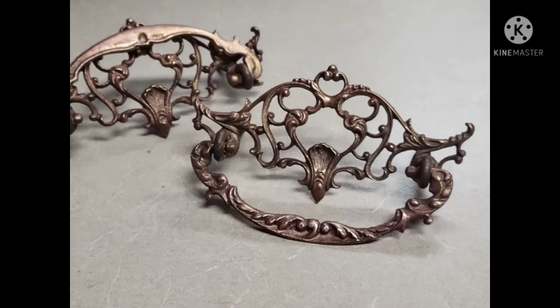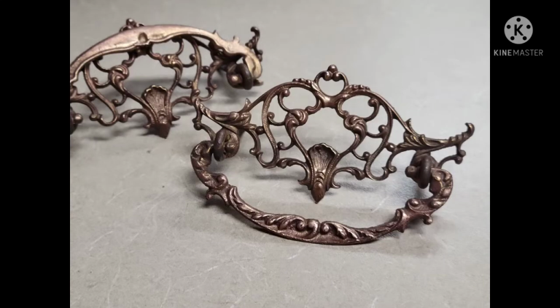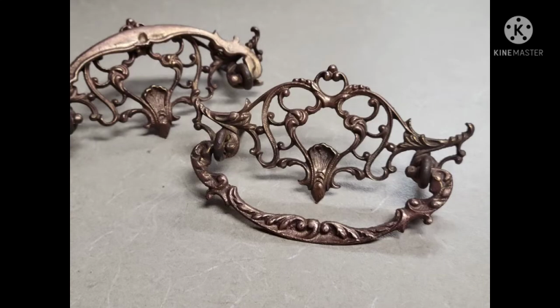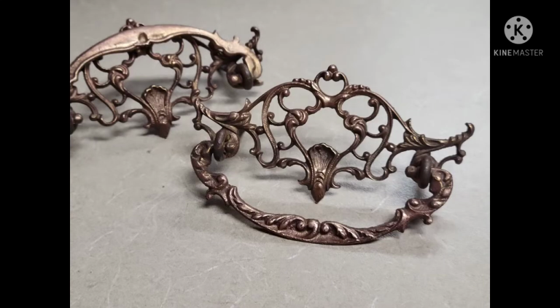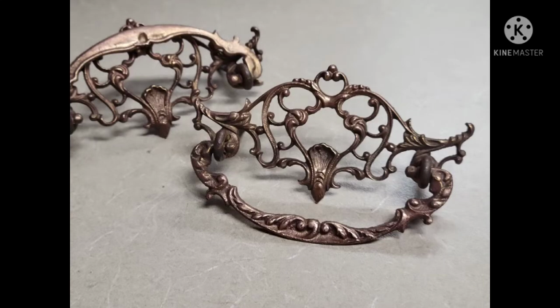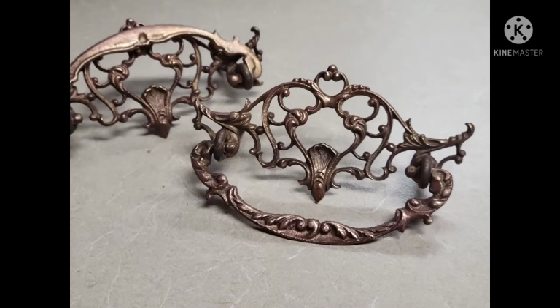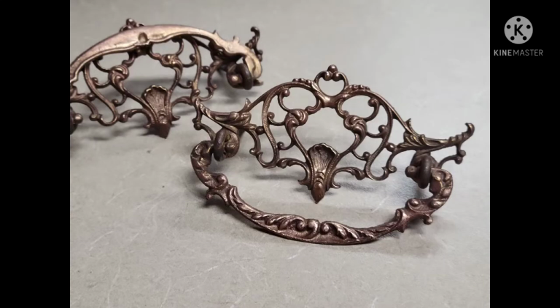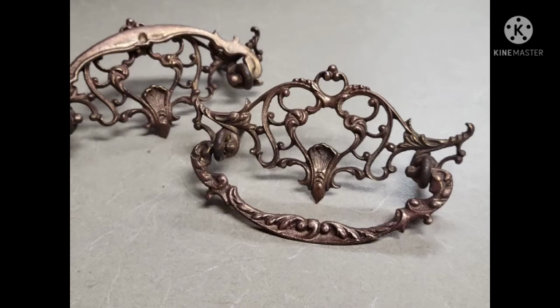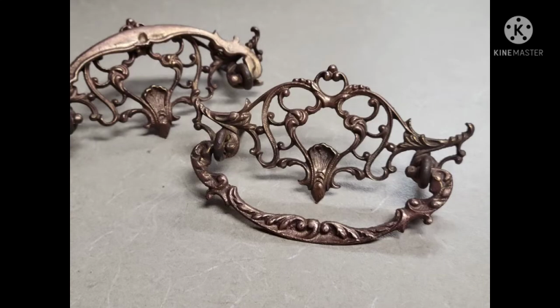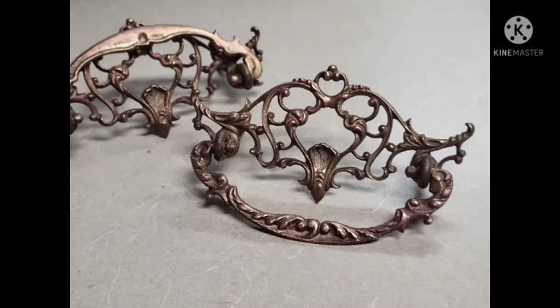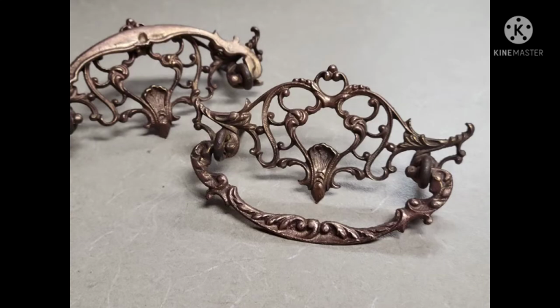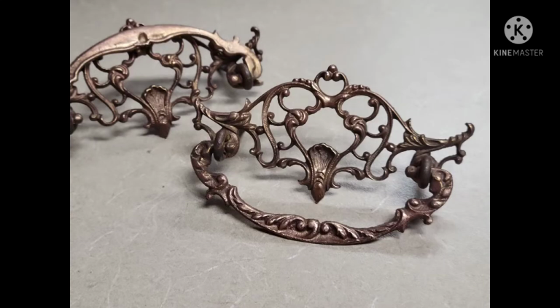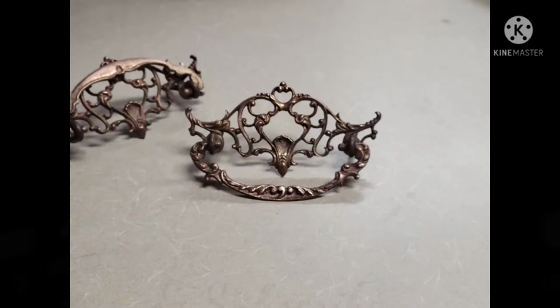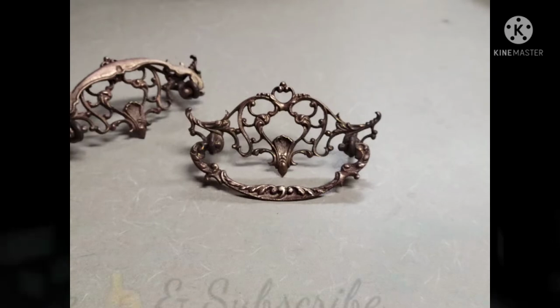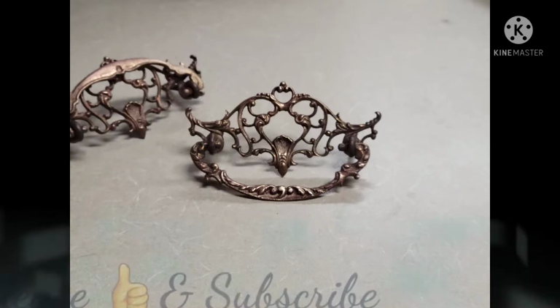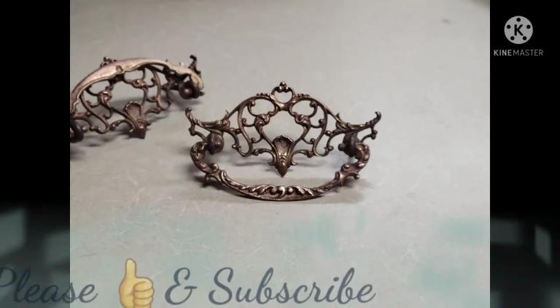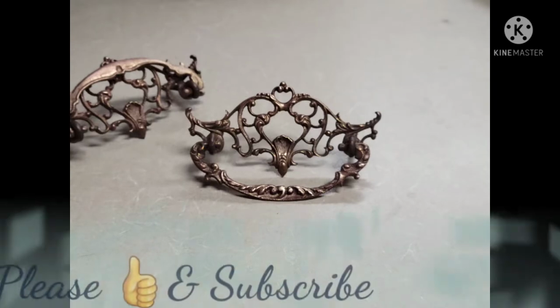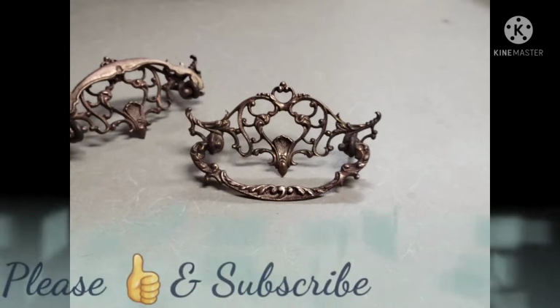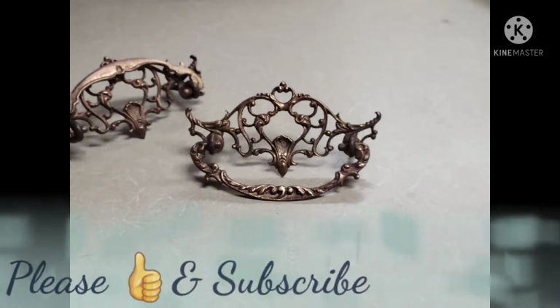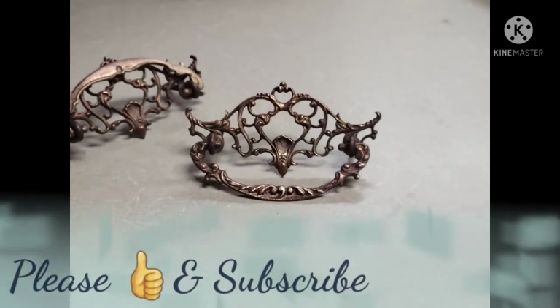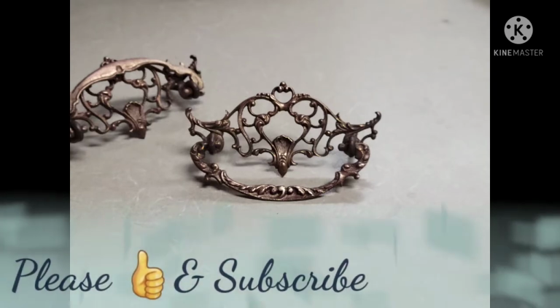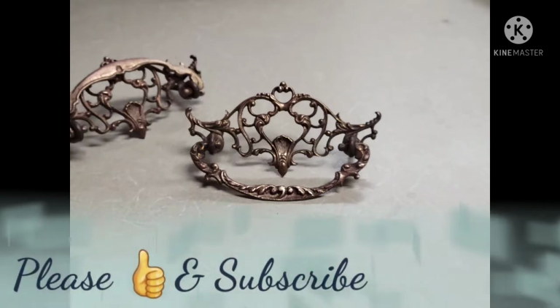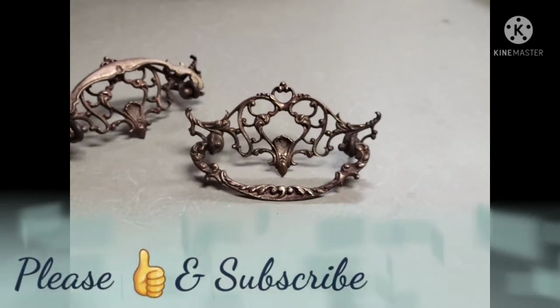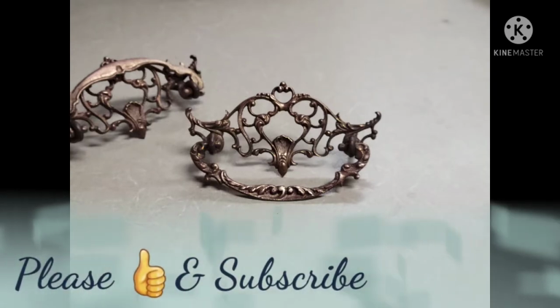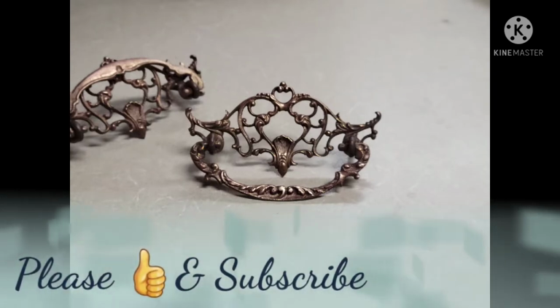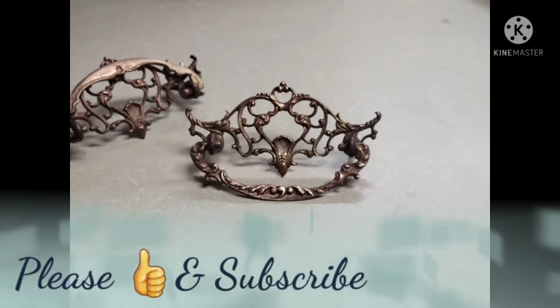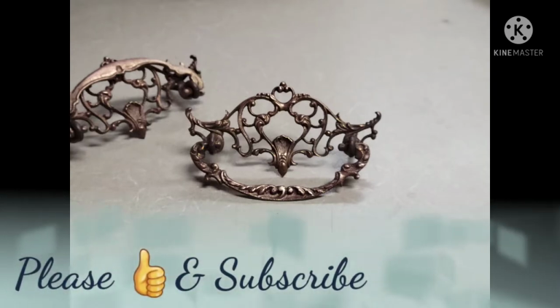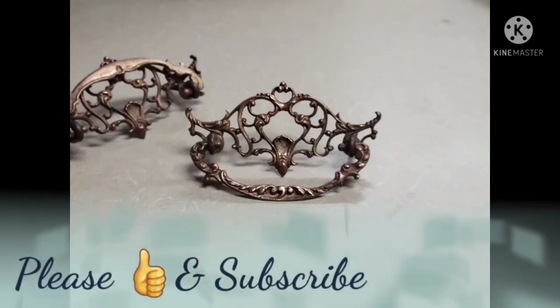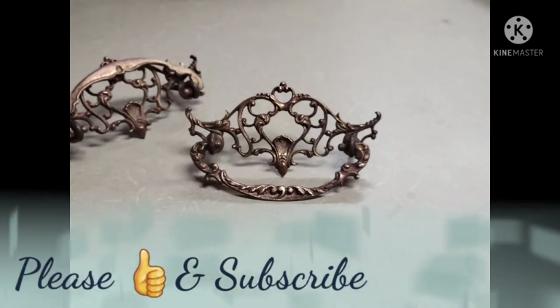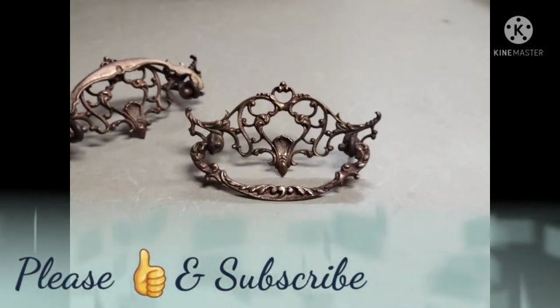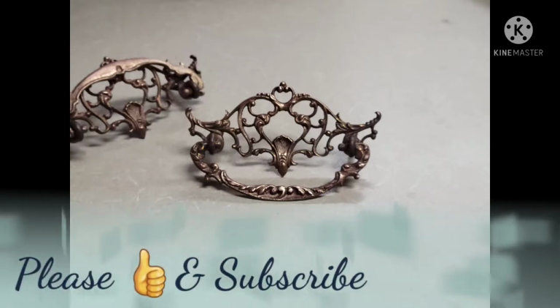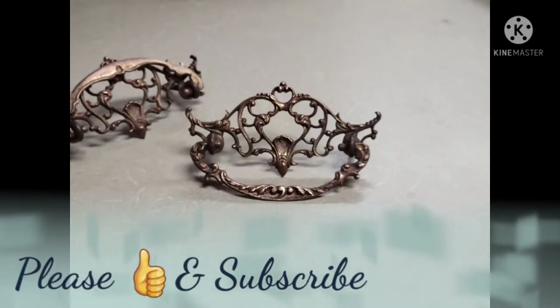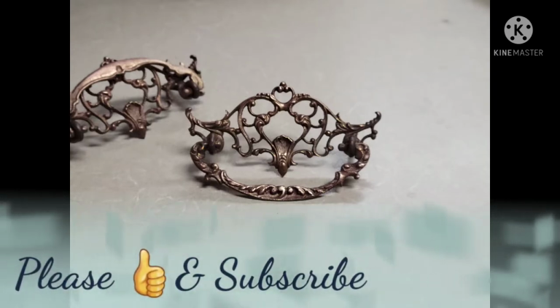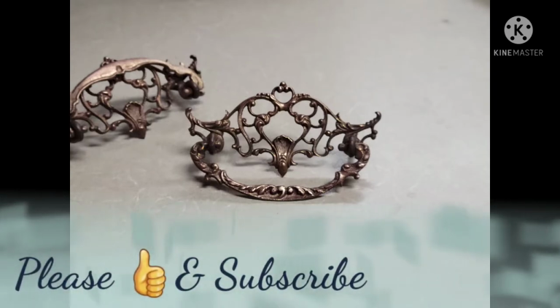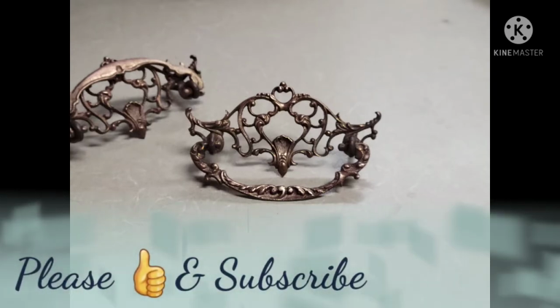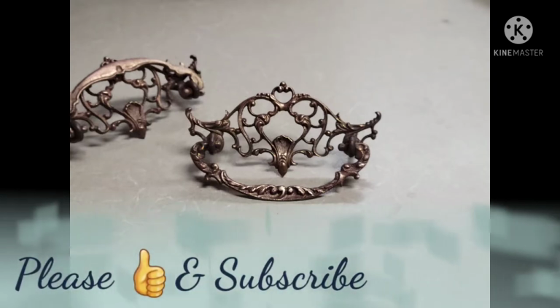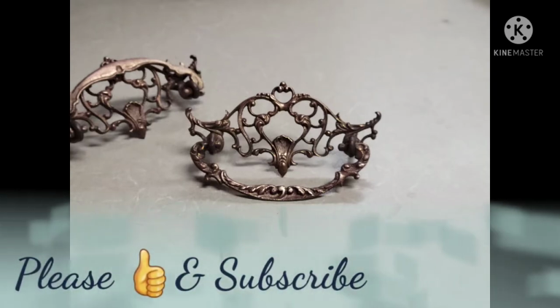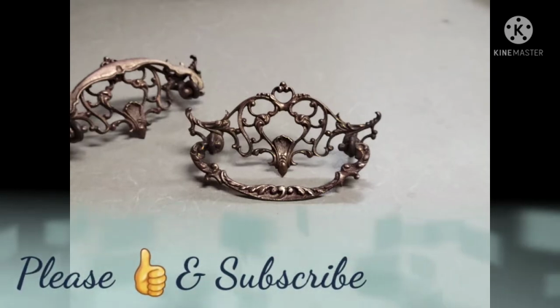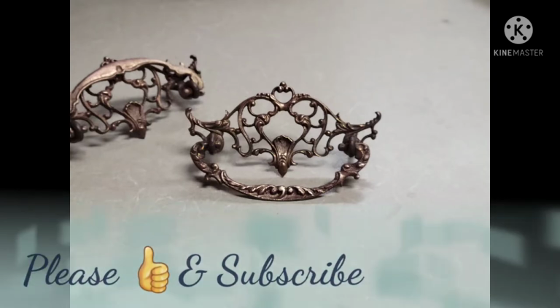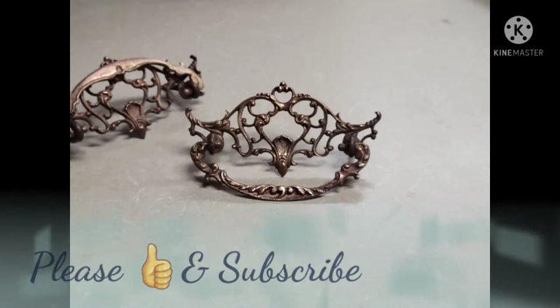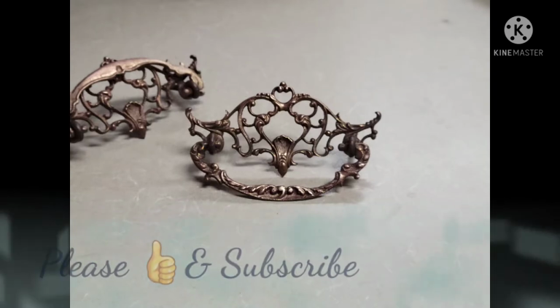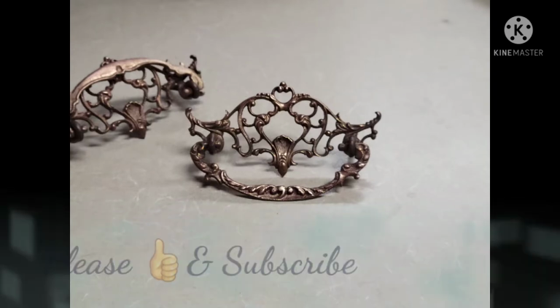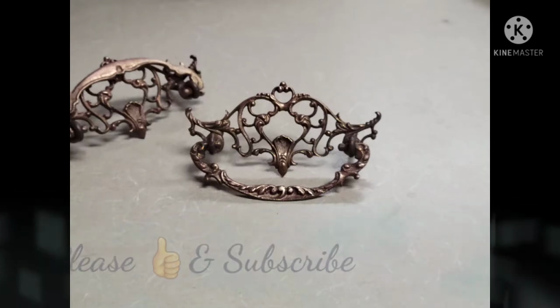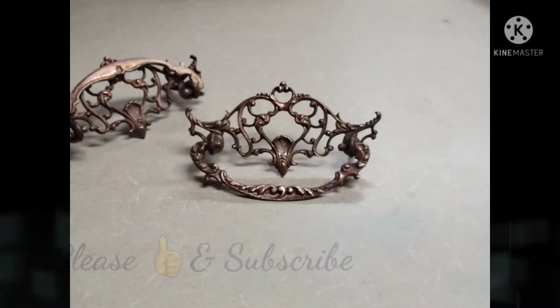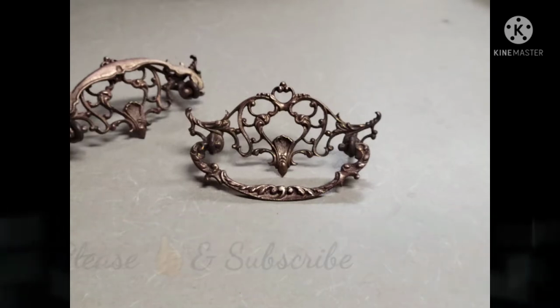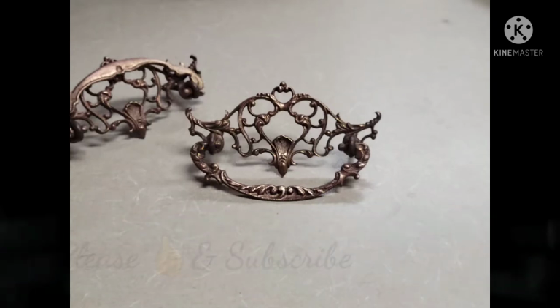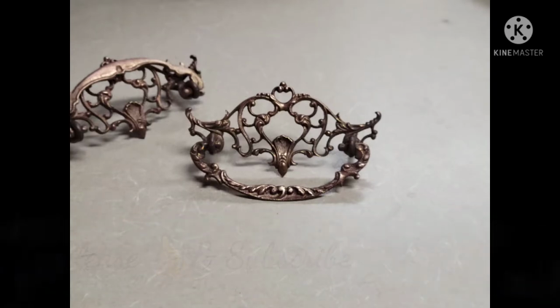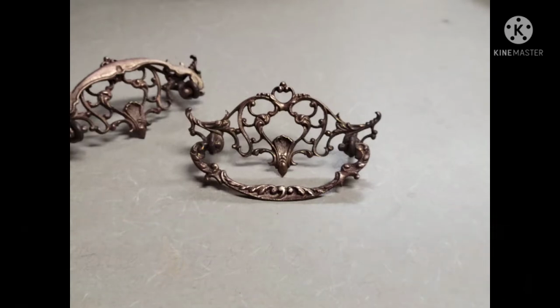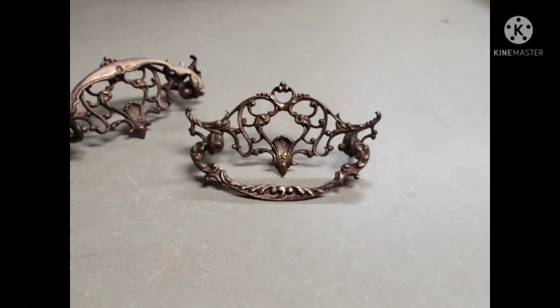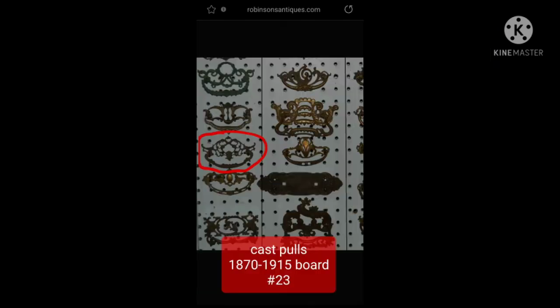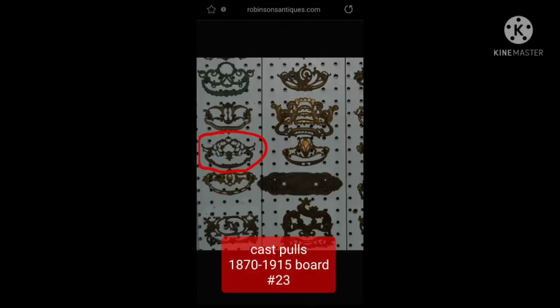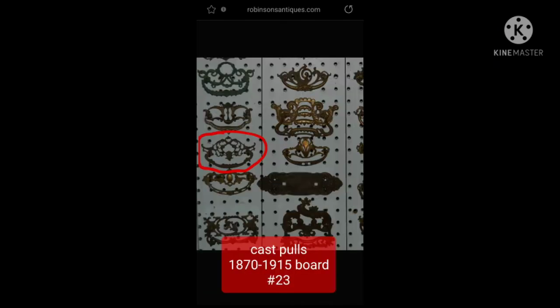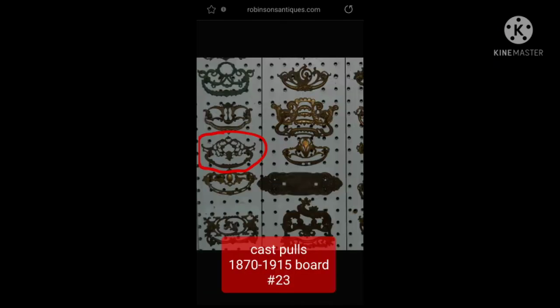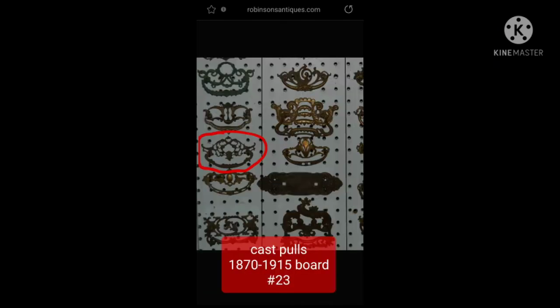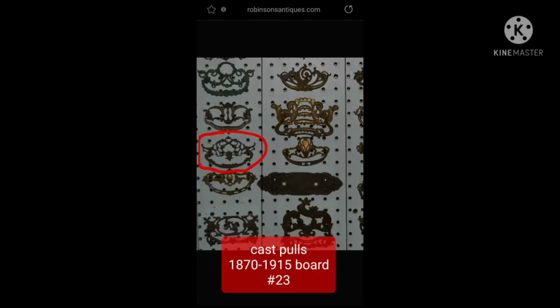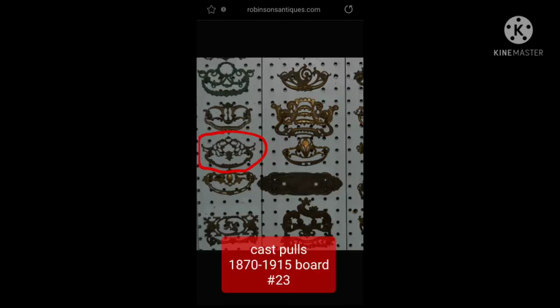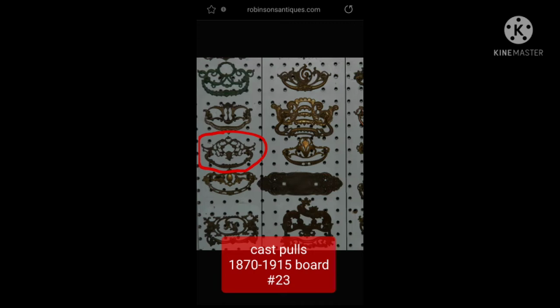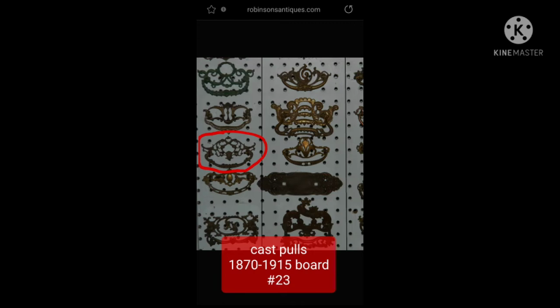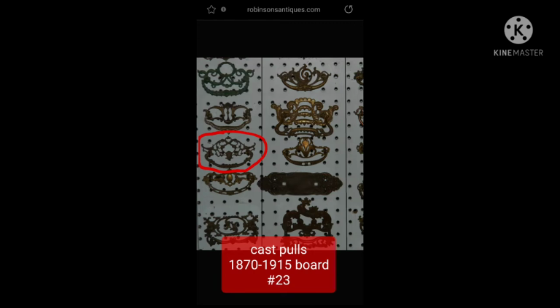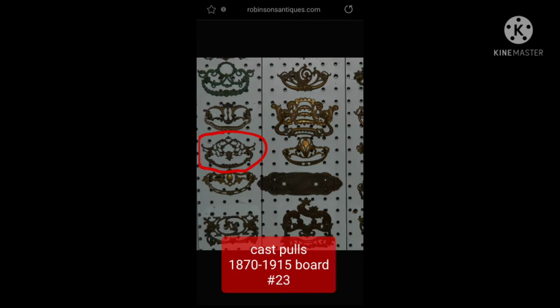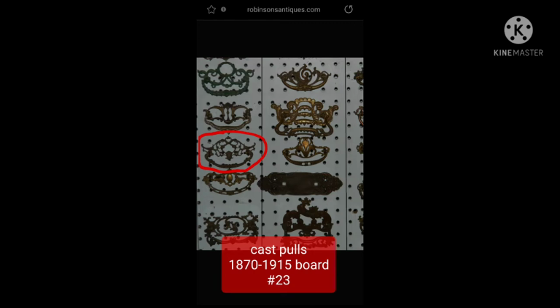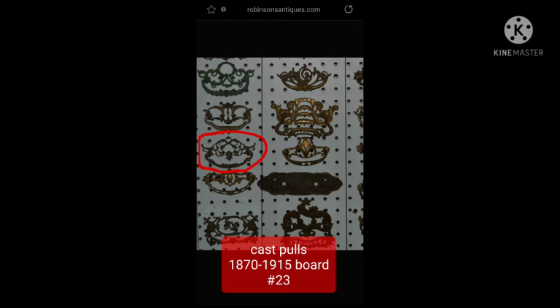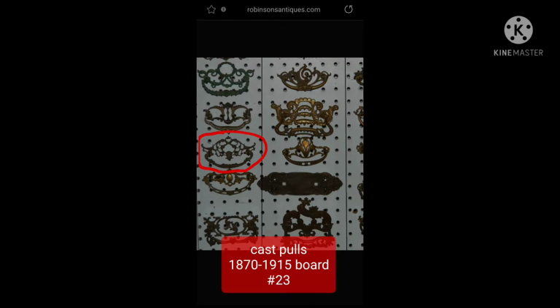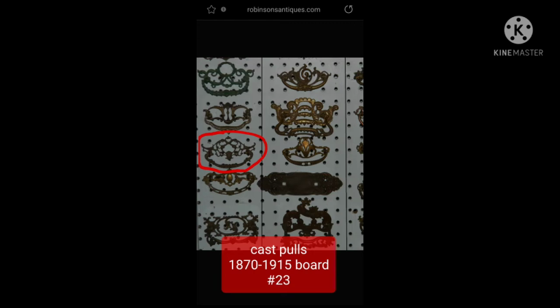But yeah, thanks for watching. Like, subscribe, and stay tuned if you're interested in seeing the final outcome of that project.